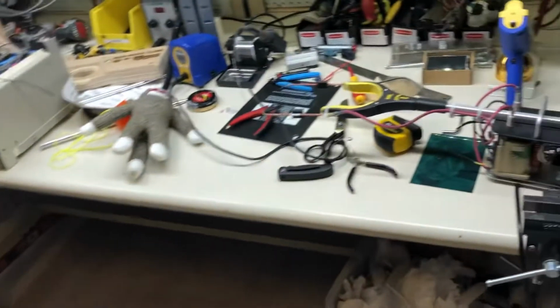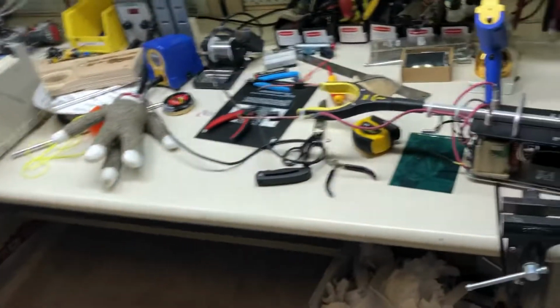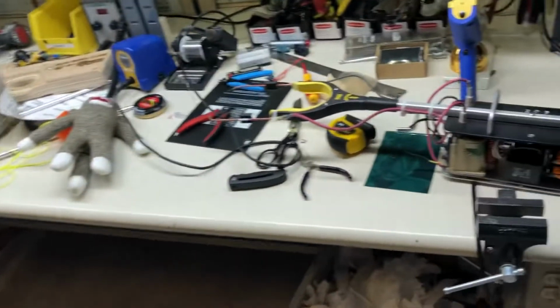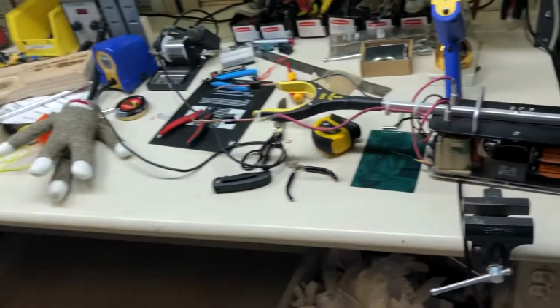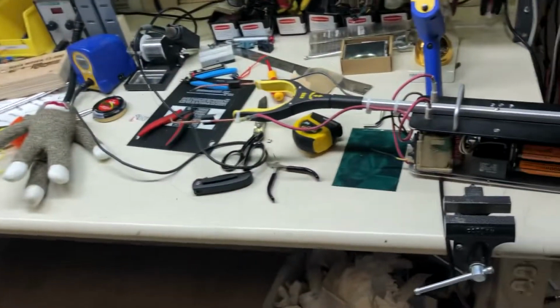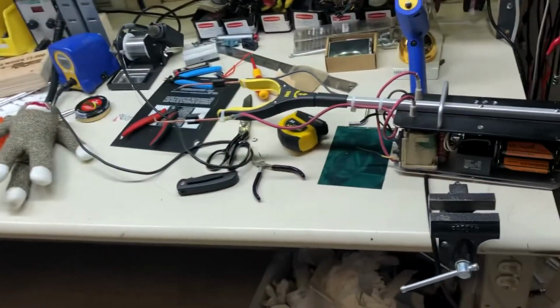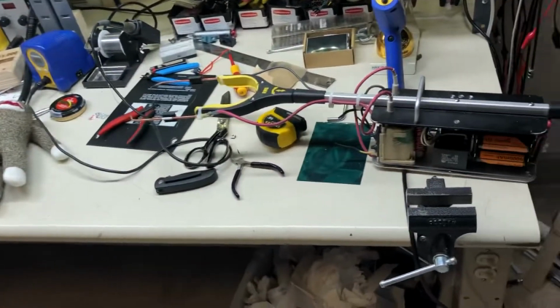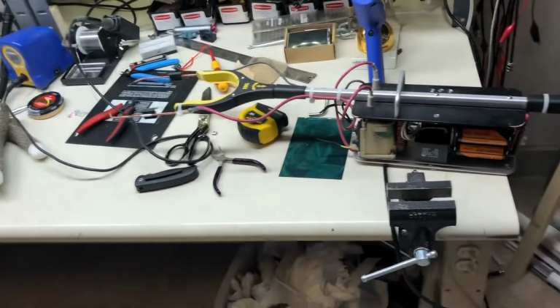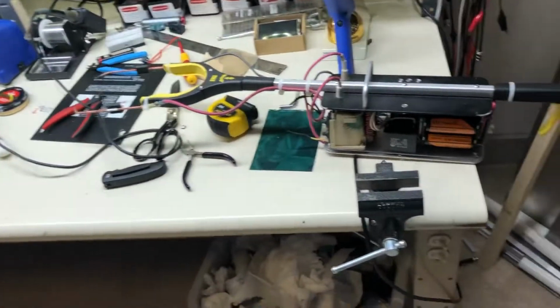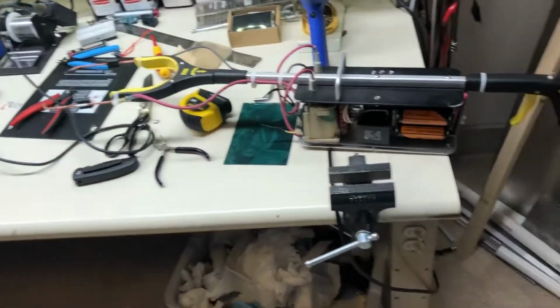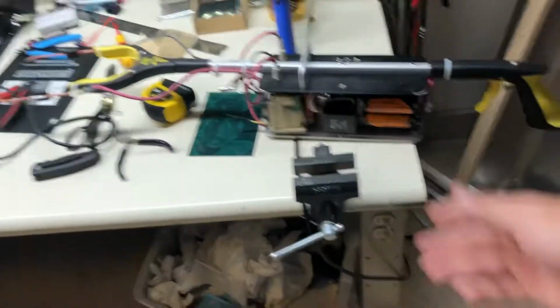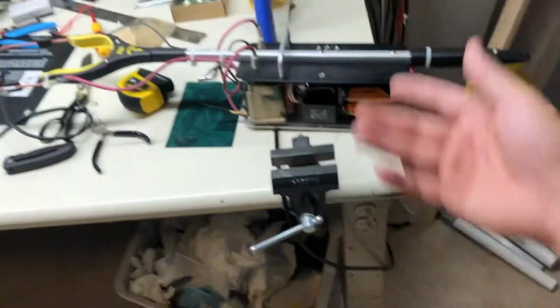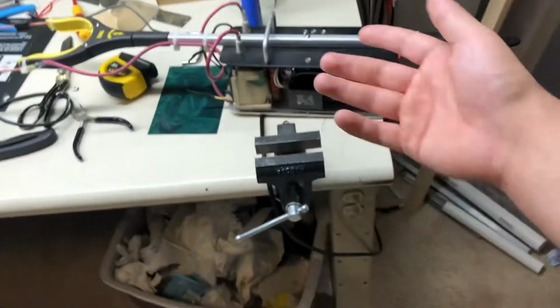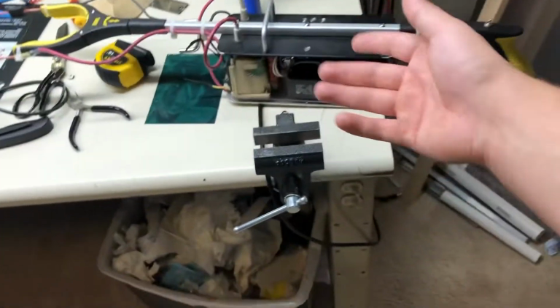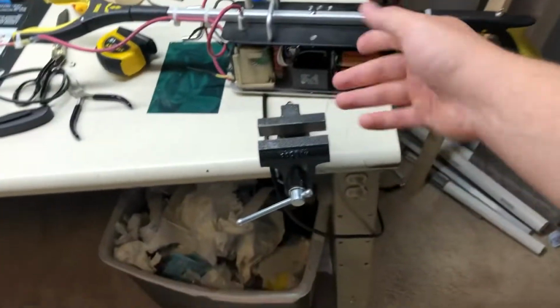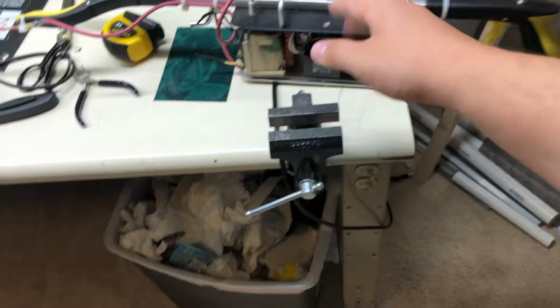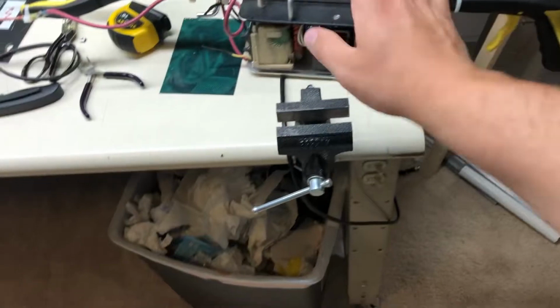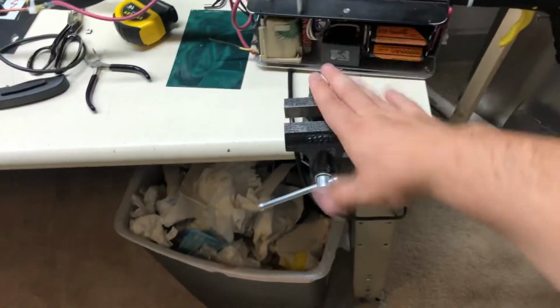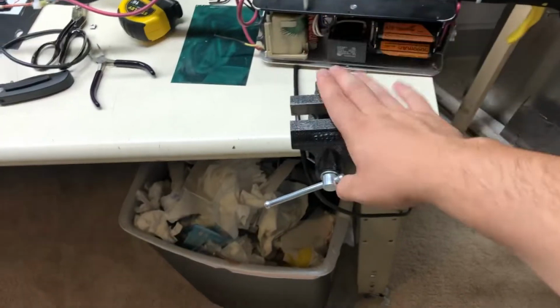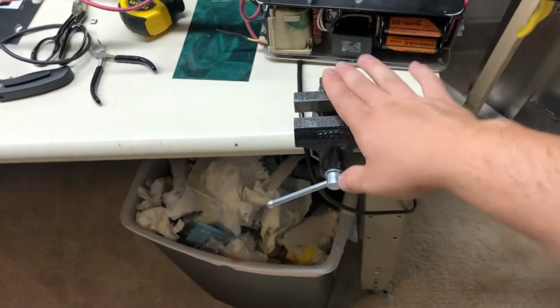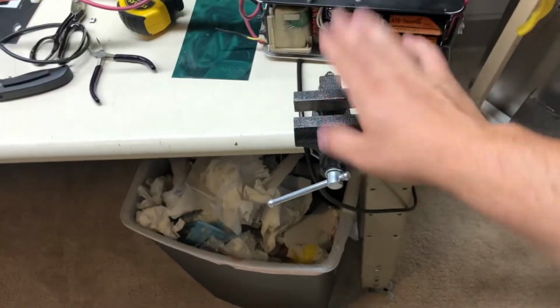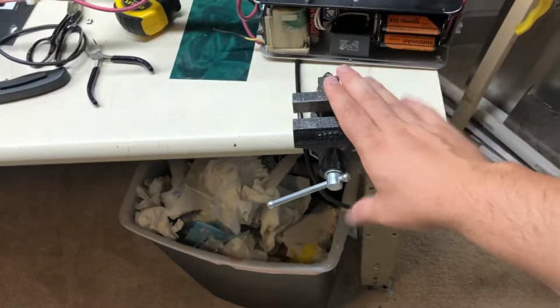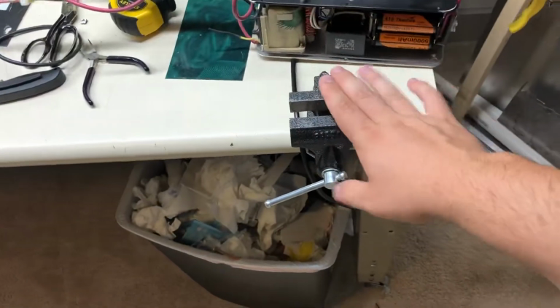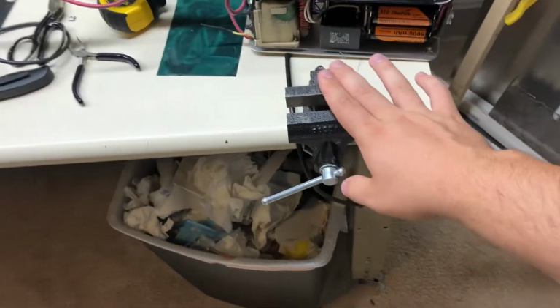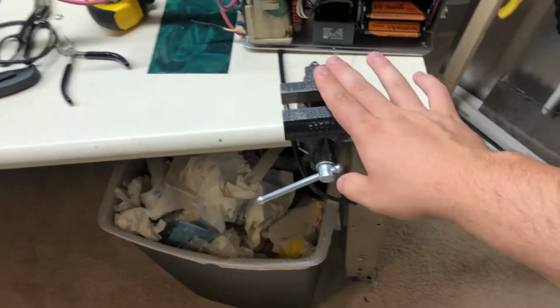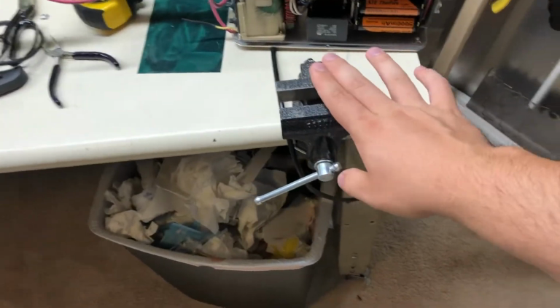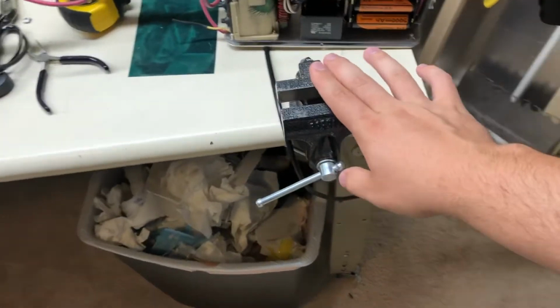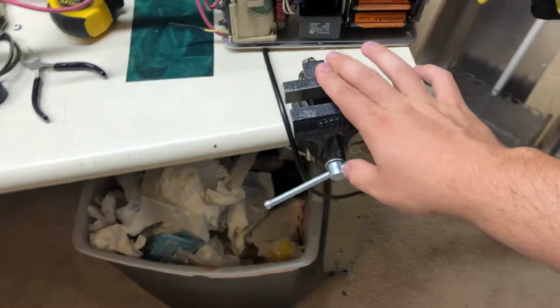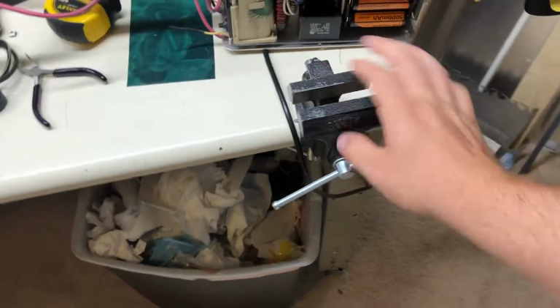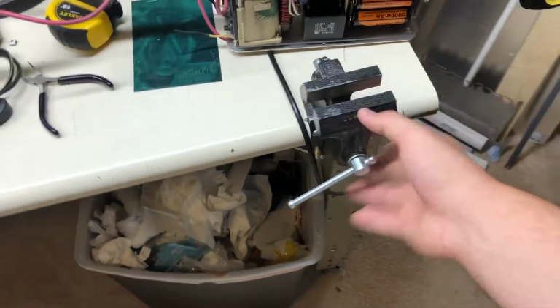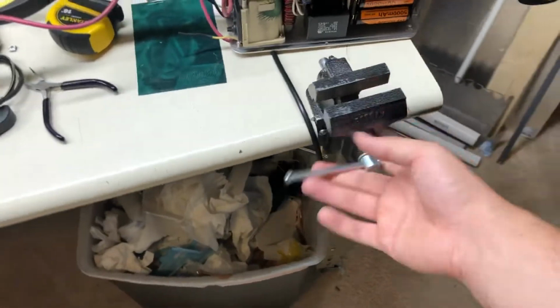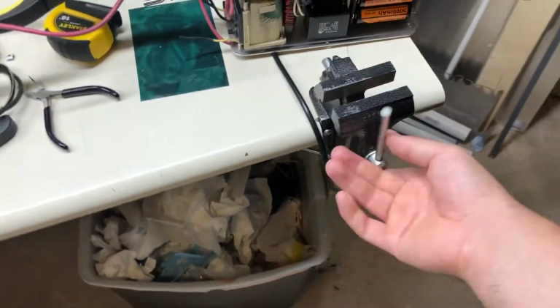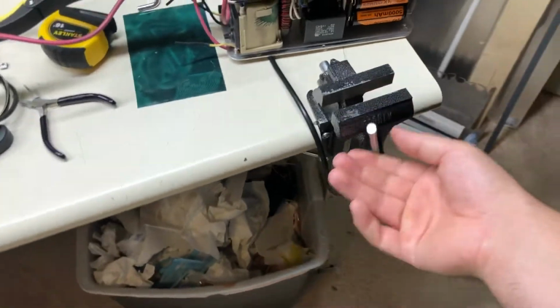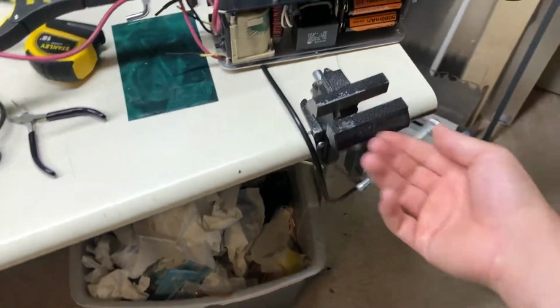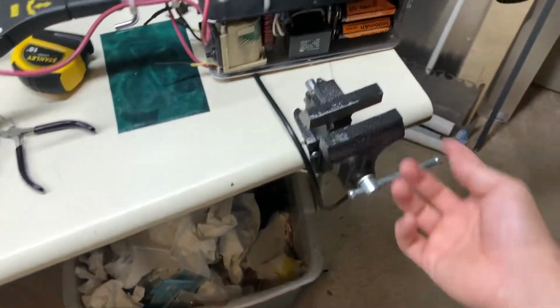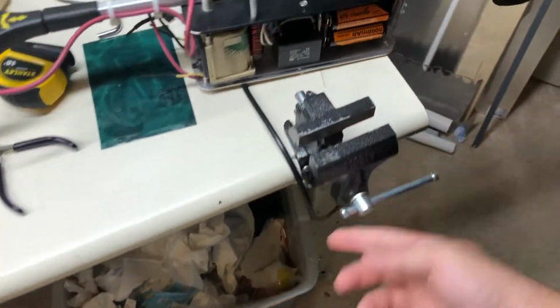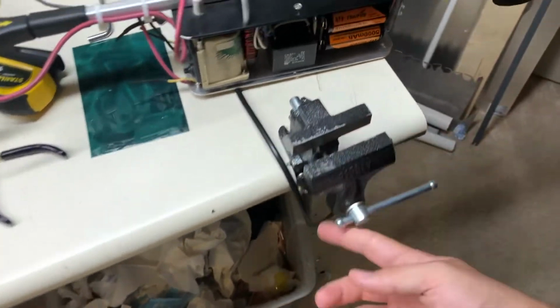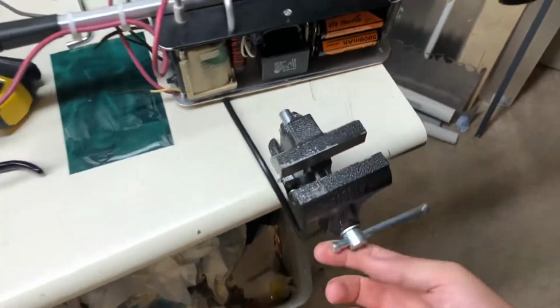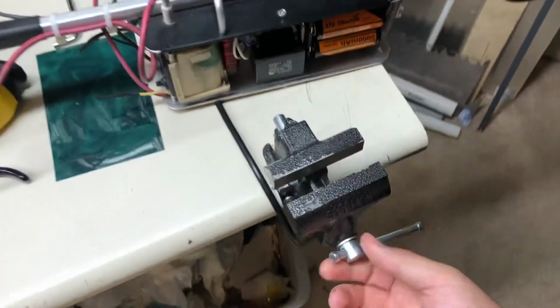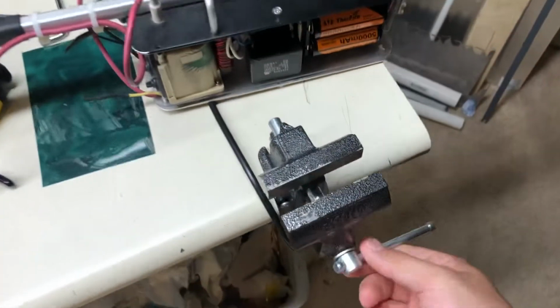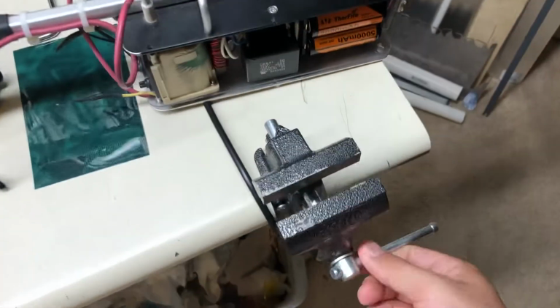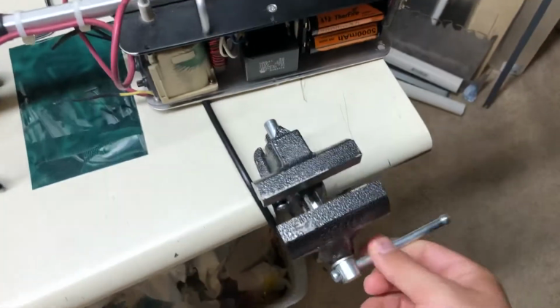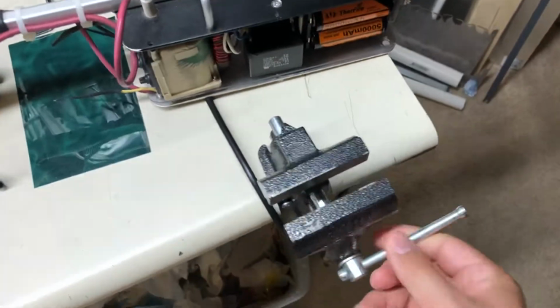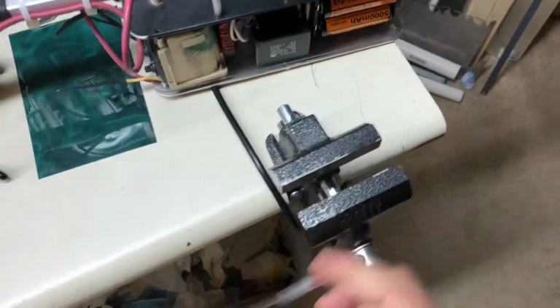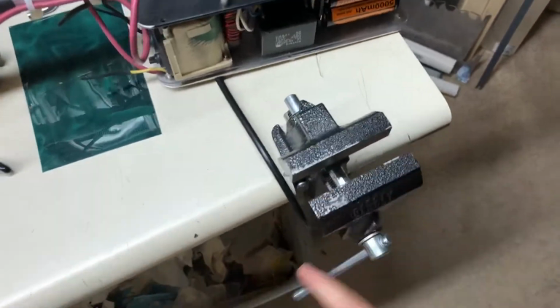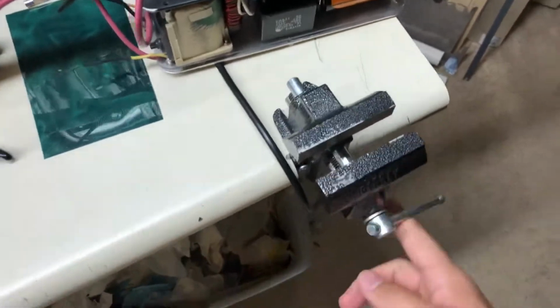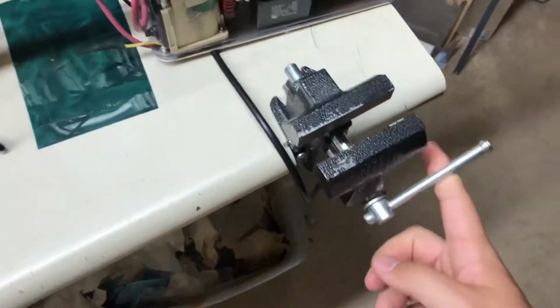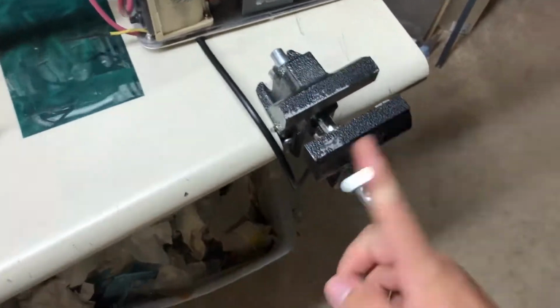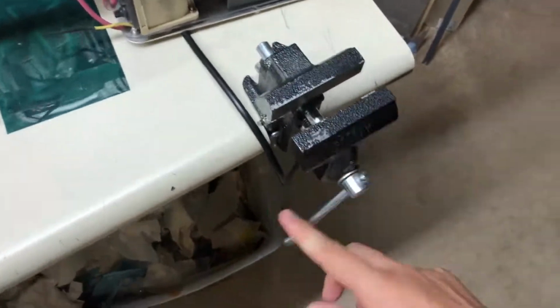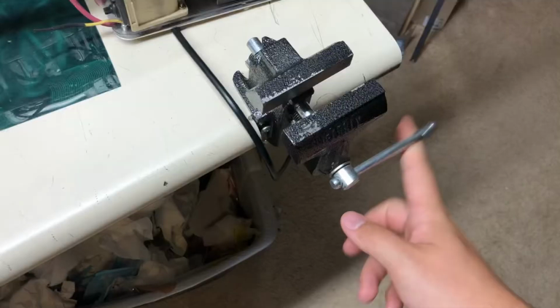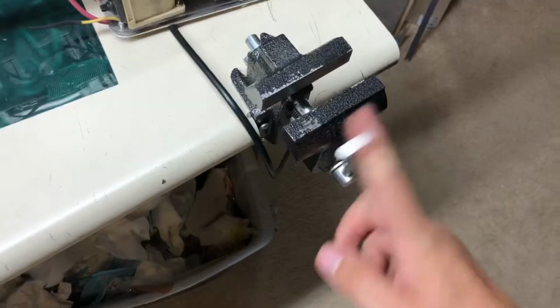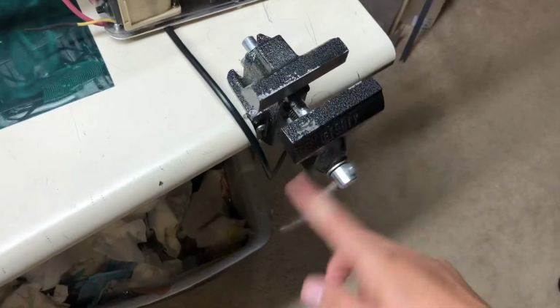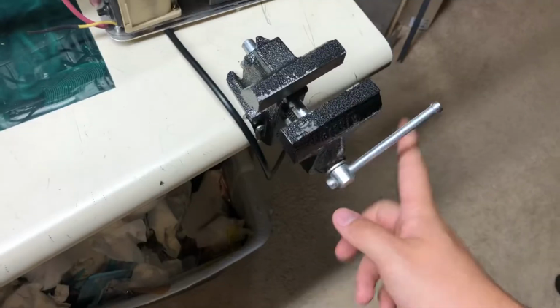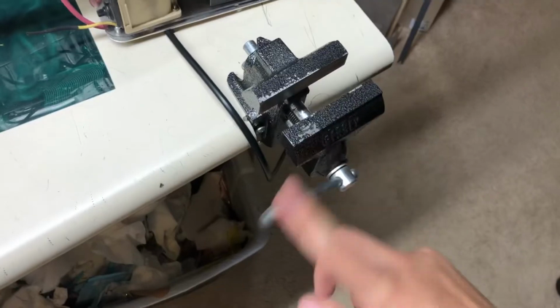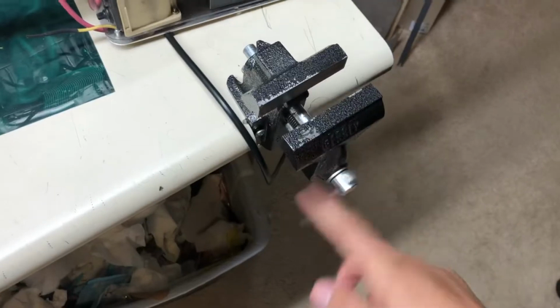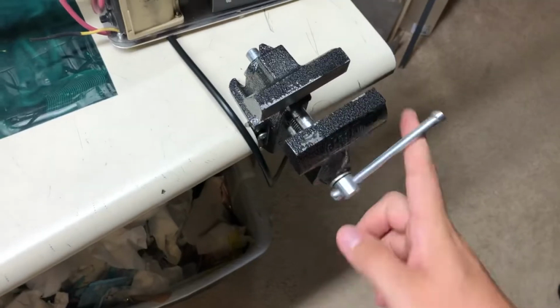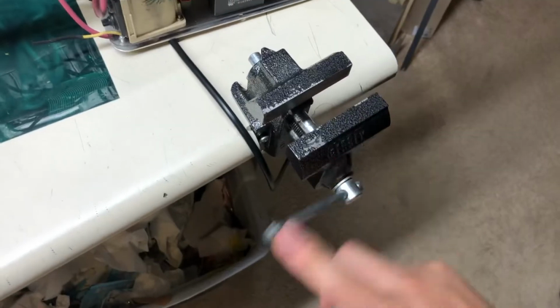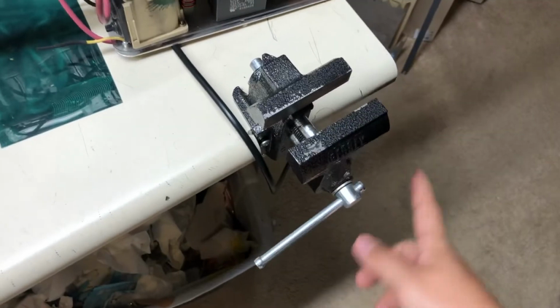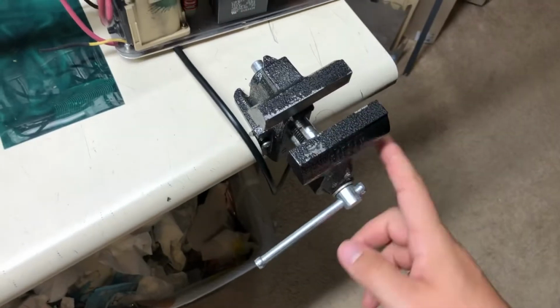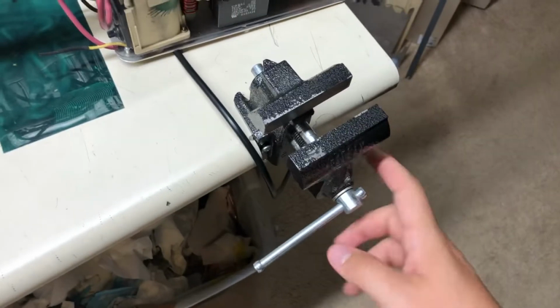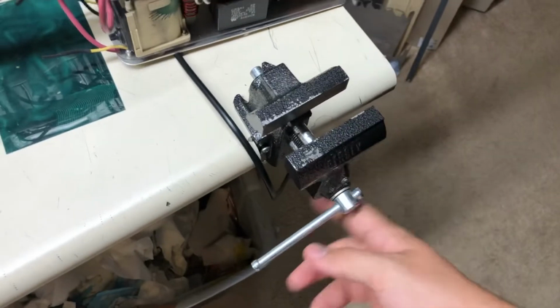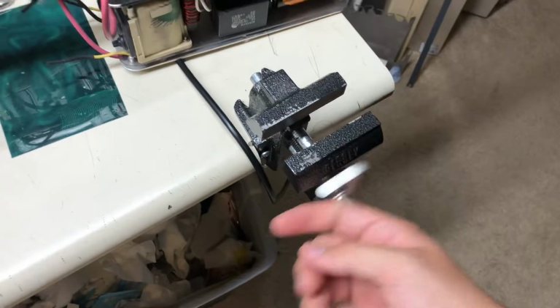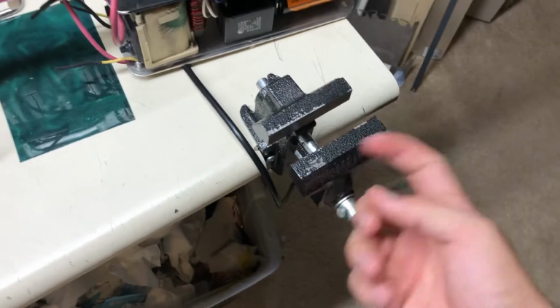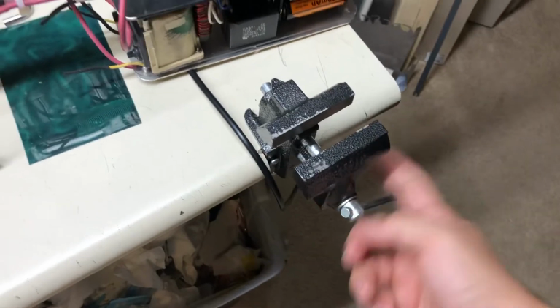This is my little benchtop vise — a perfect little vise for electronics.